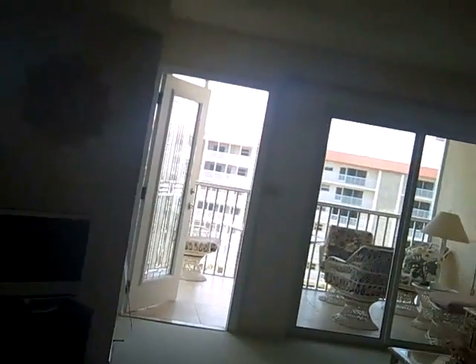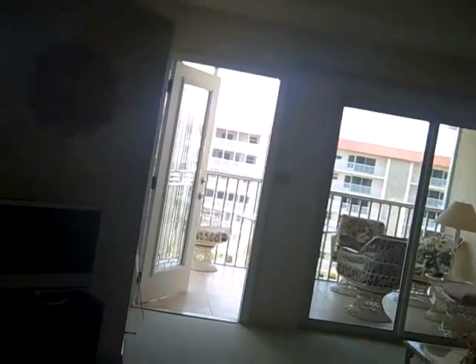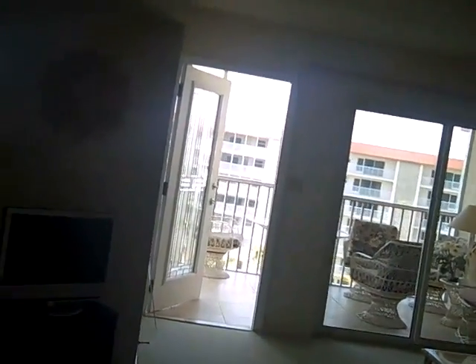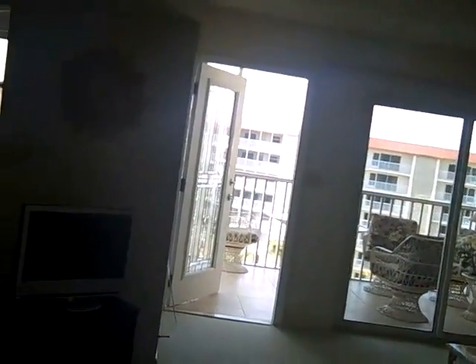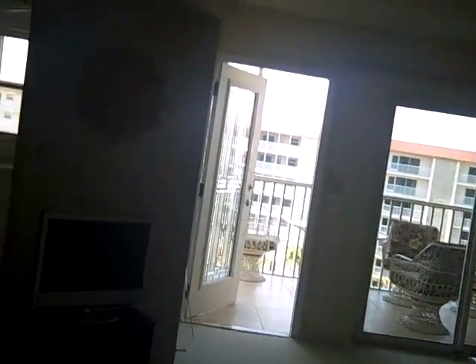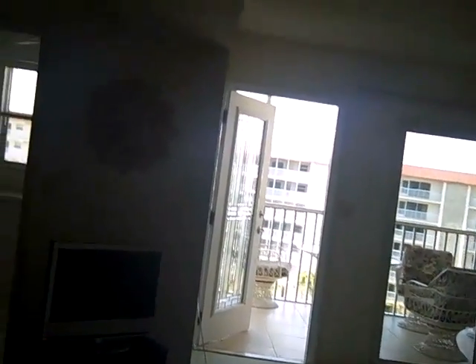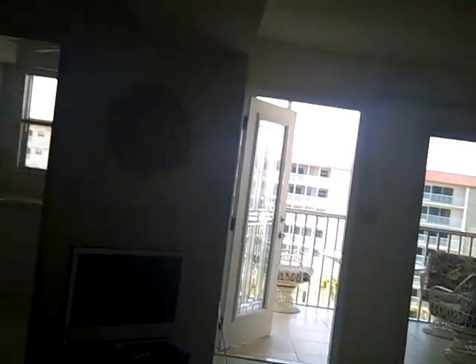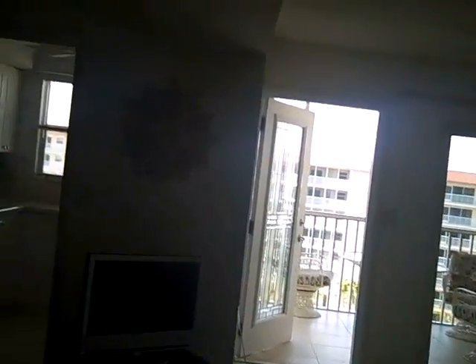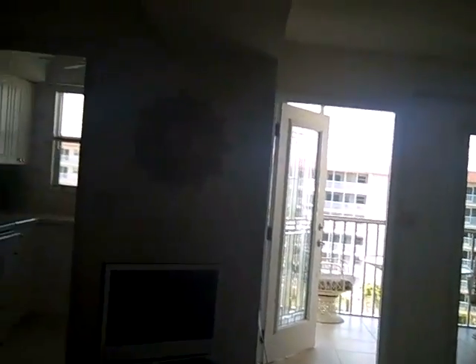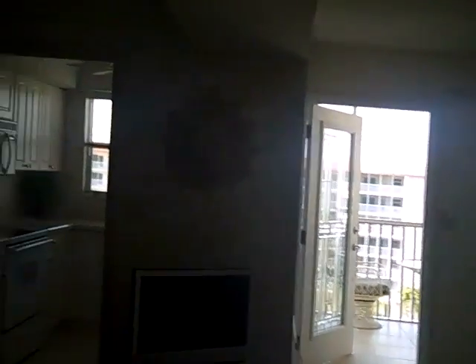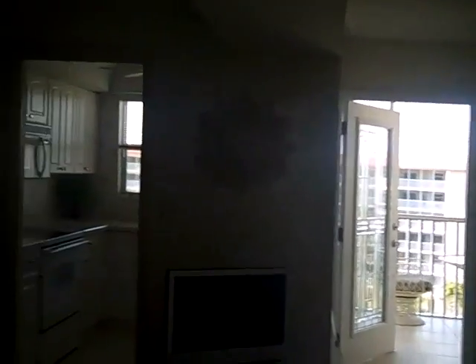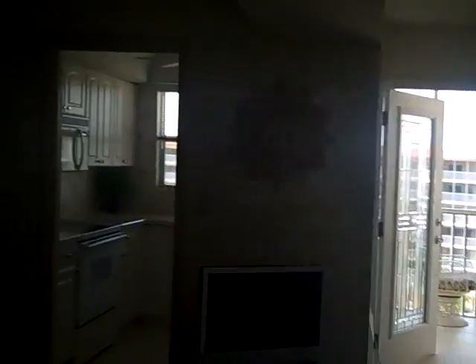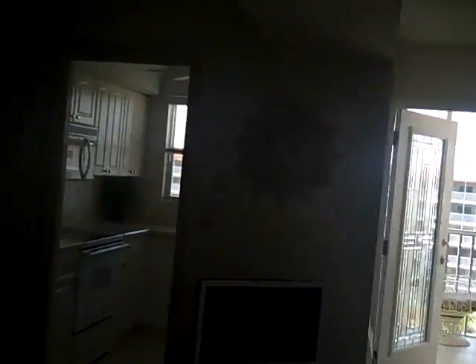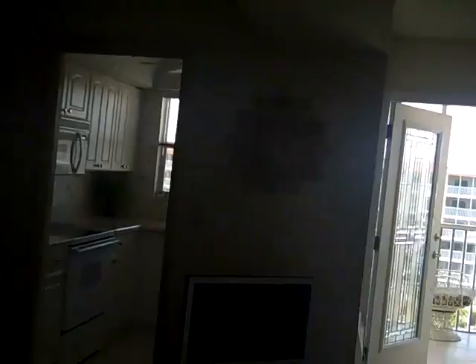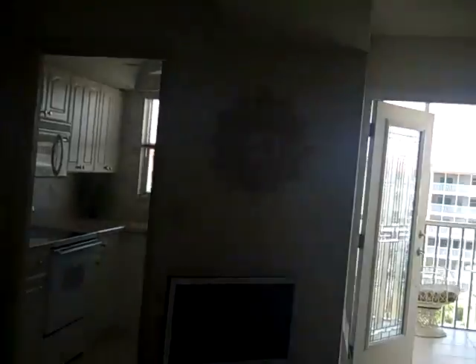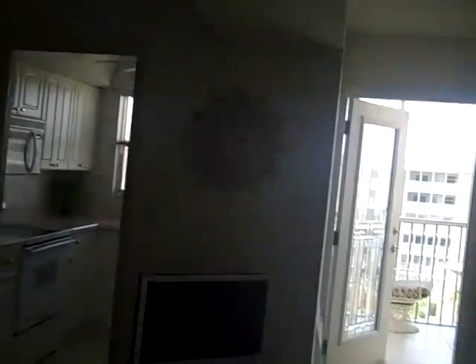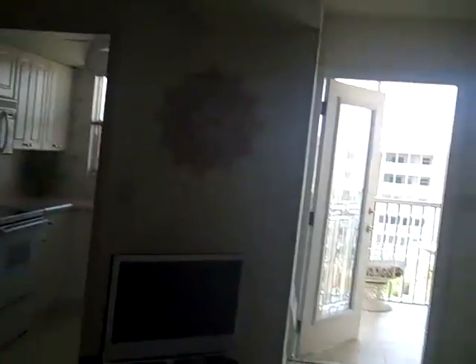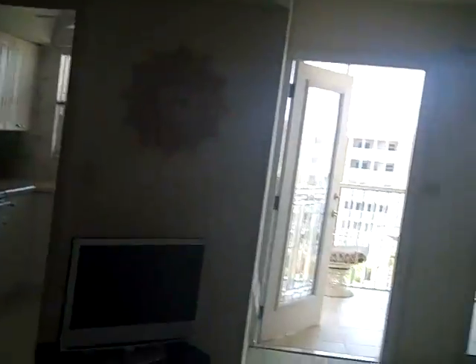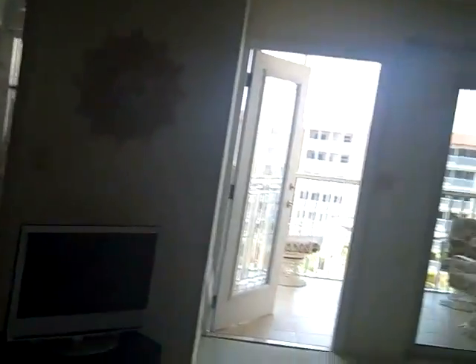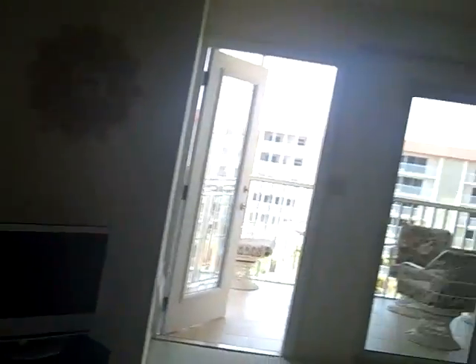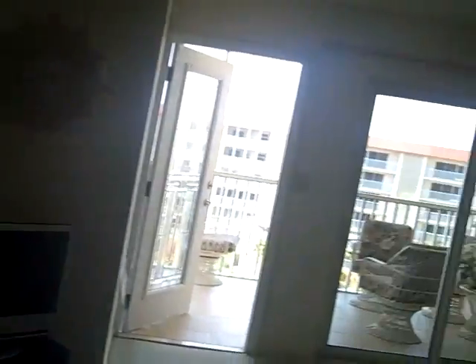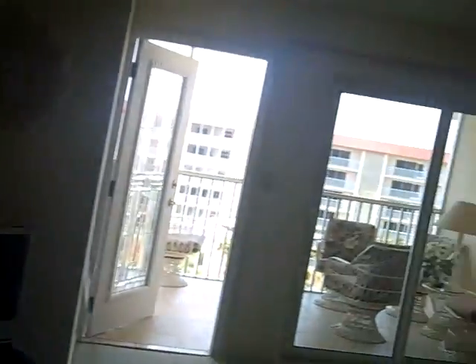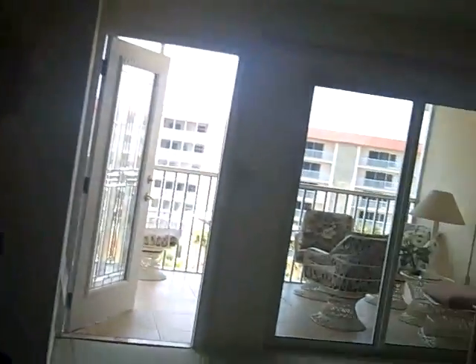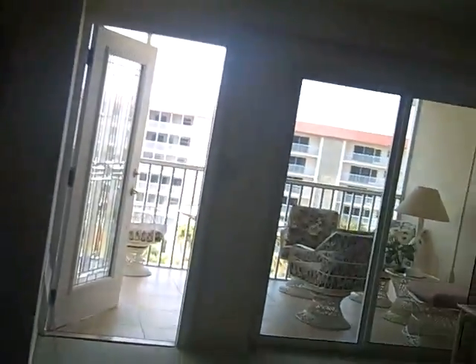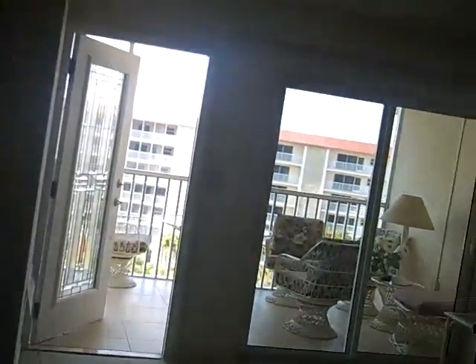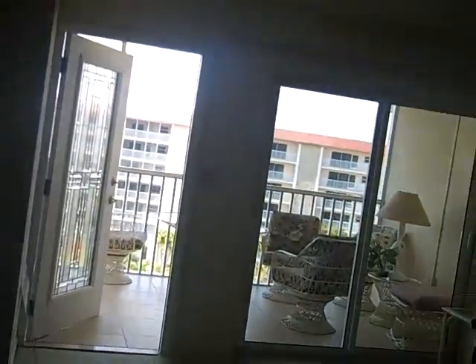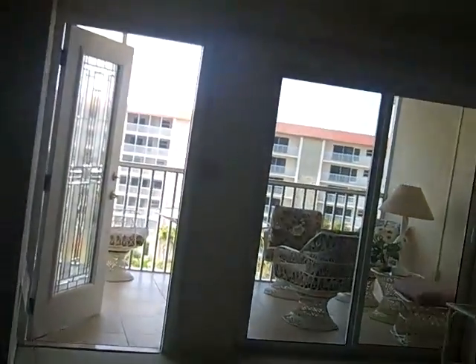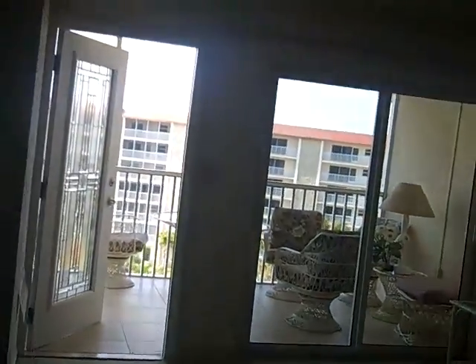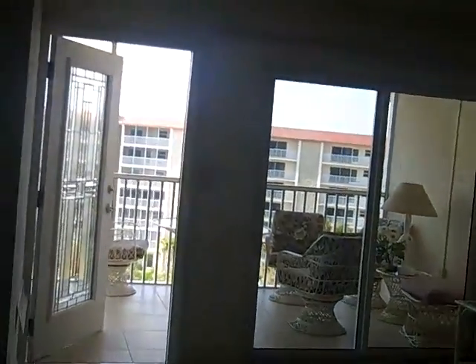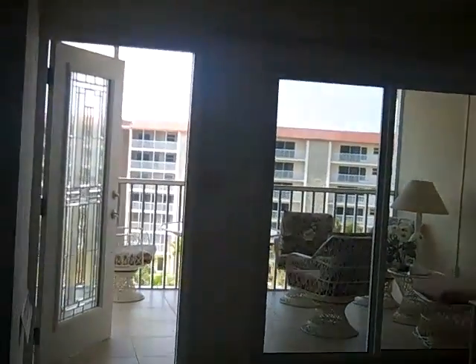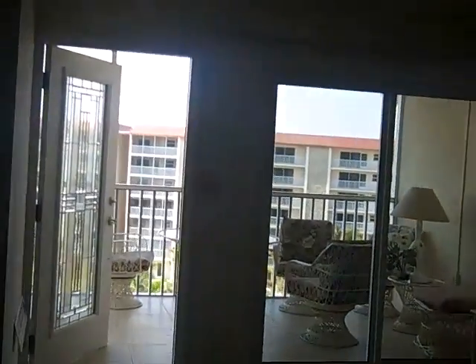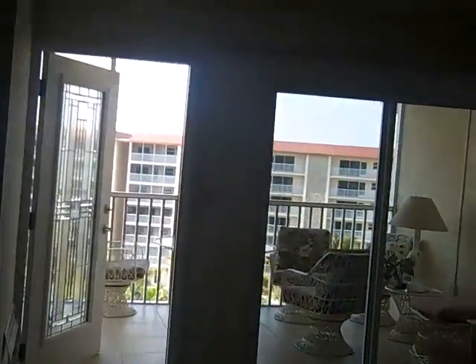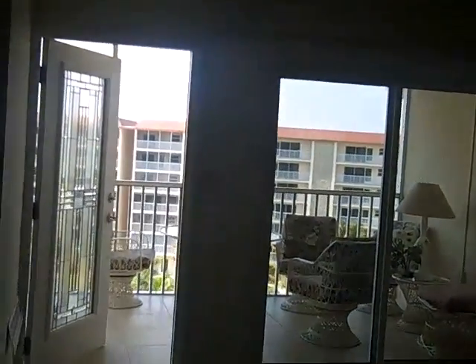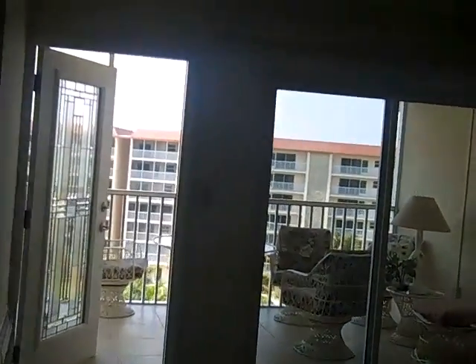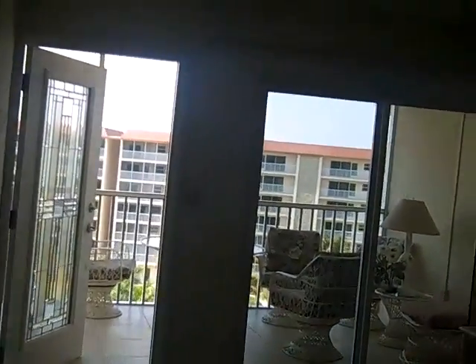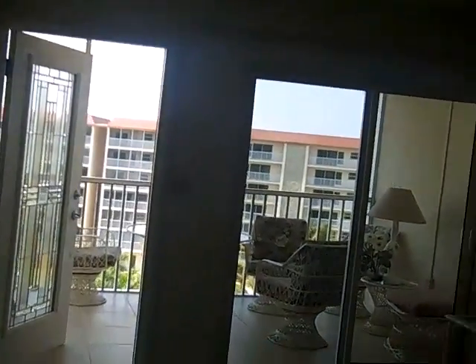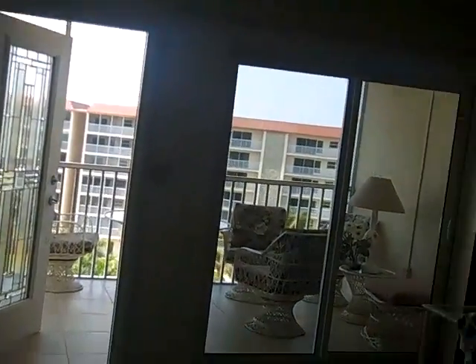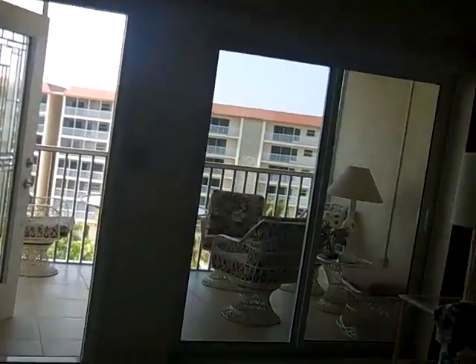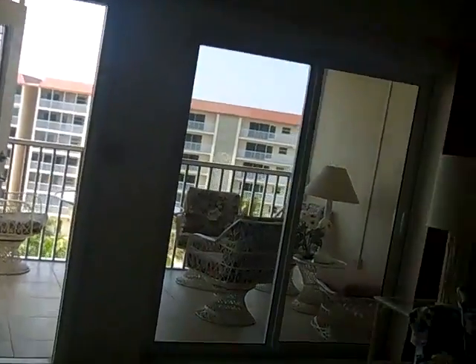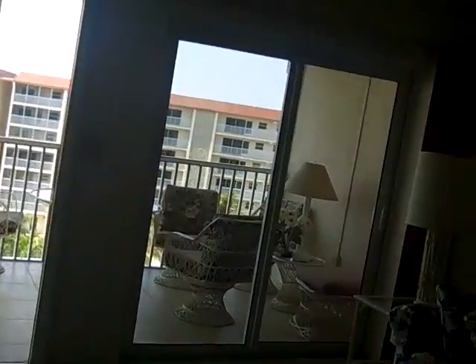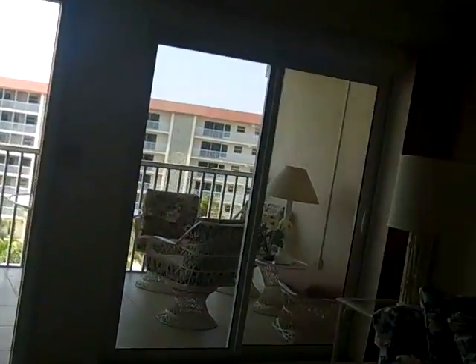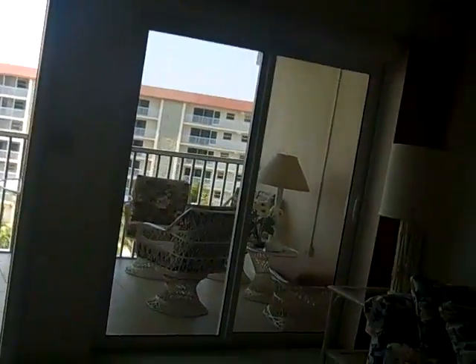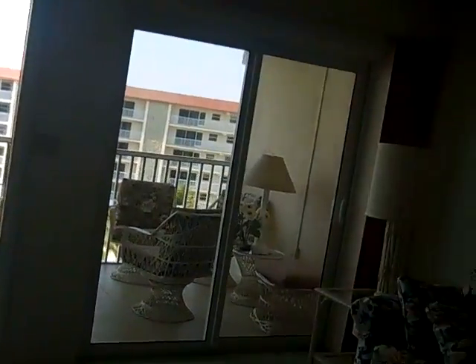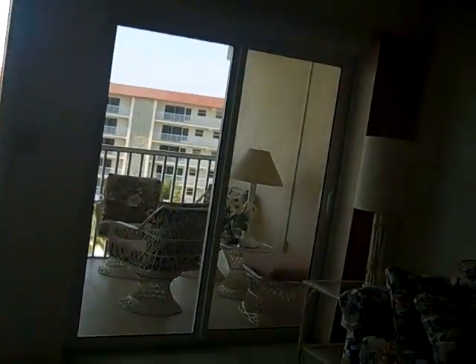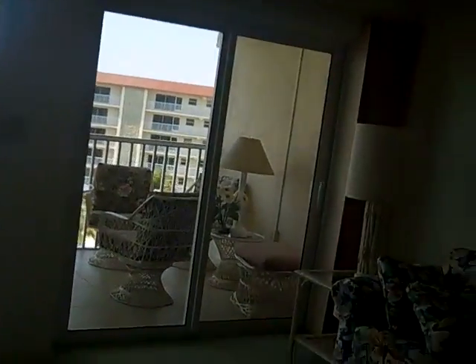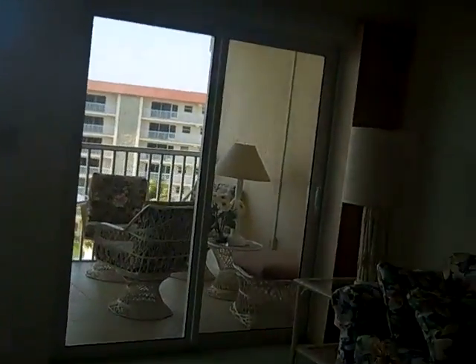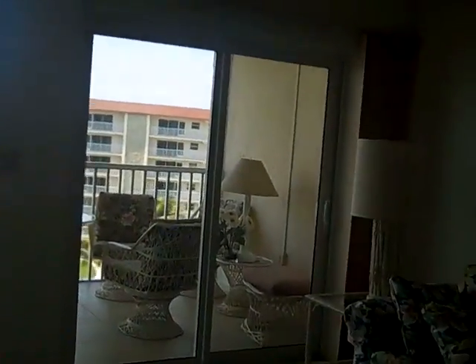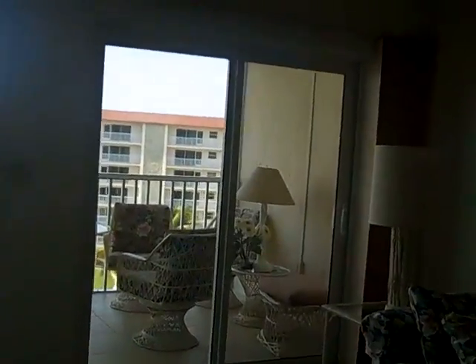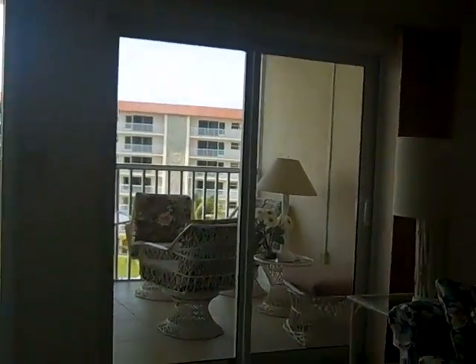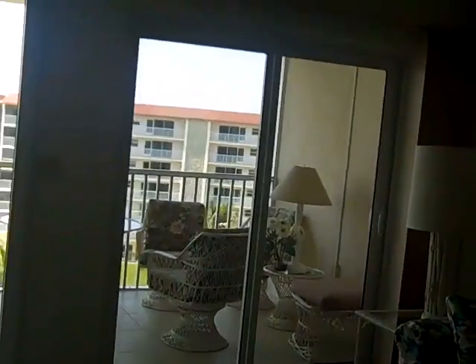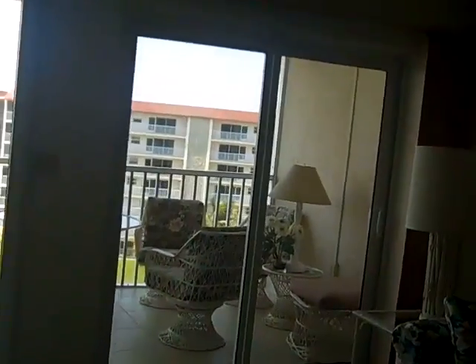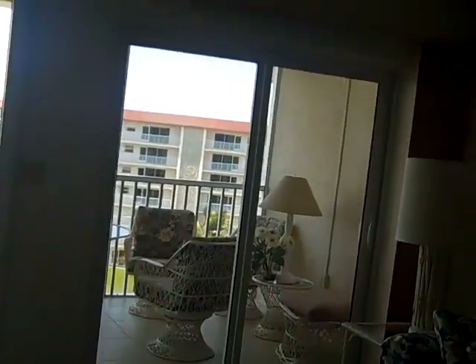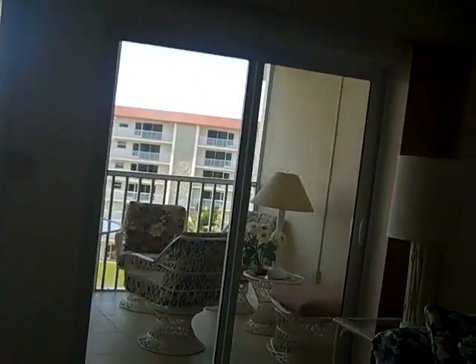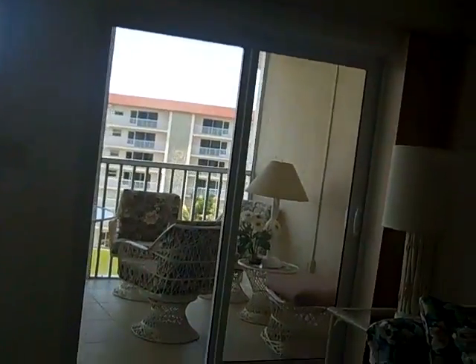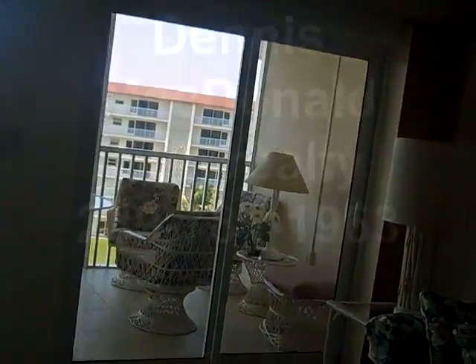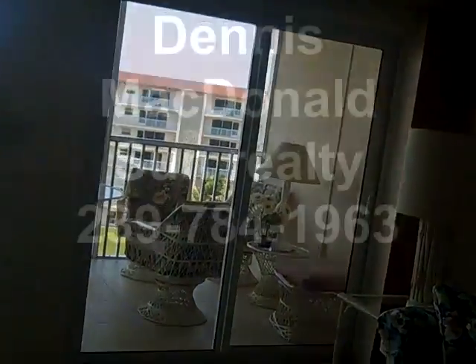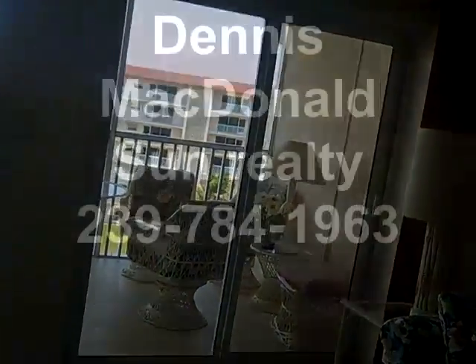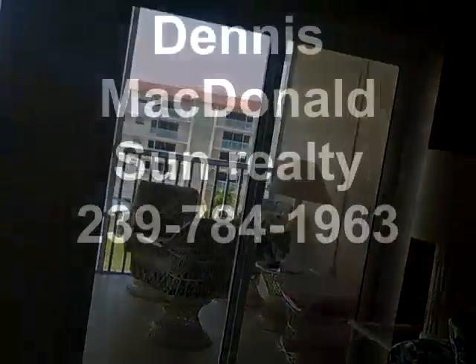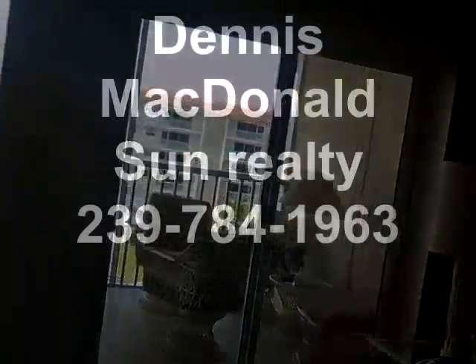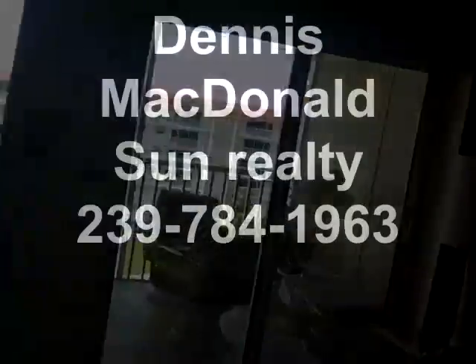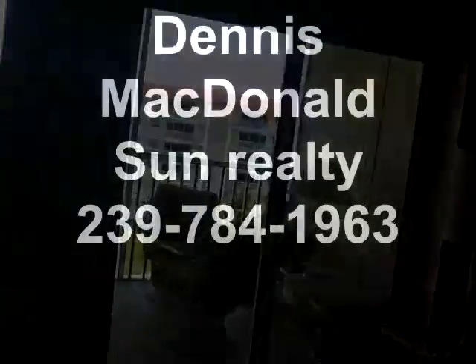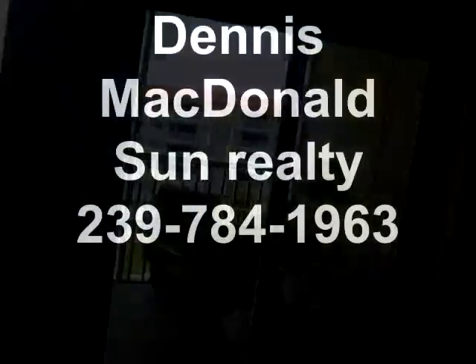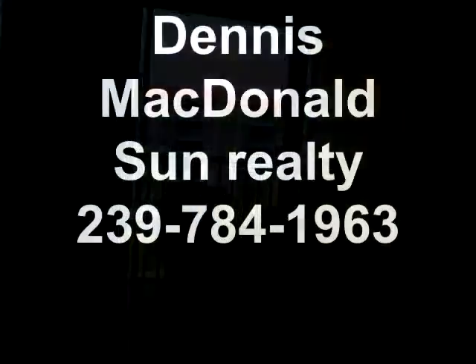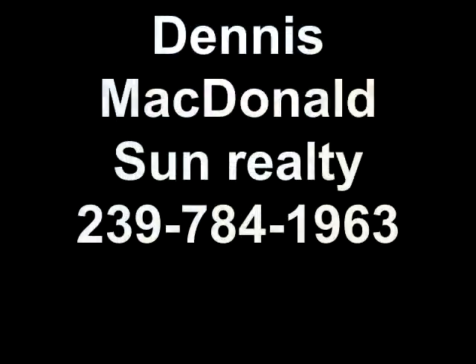This is Dennis McDonald with Sun Realty, 239-784-1963. Thank you very much.